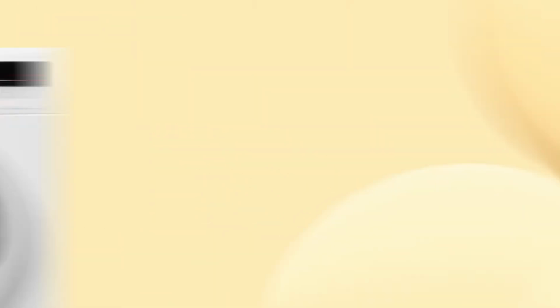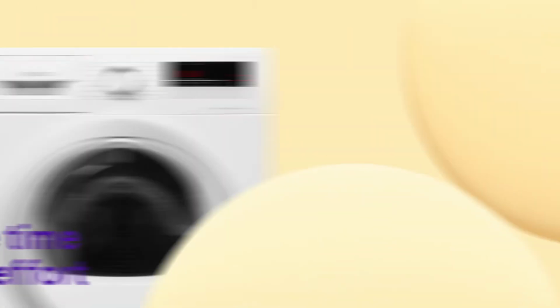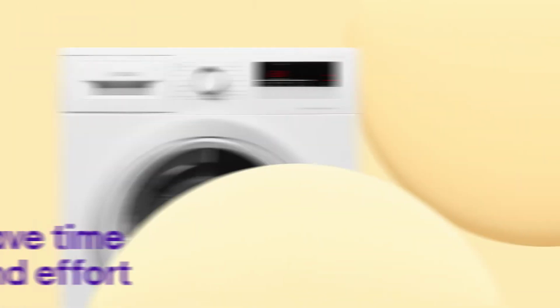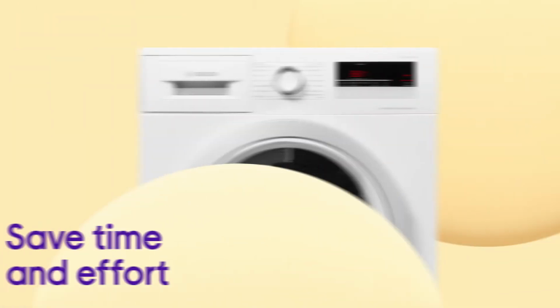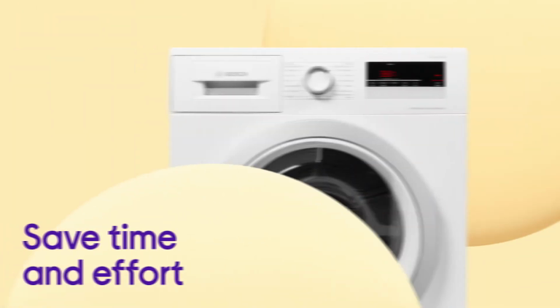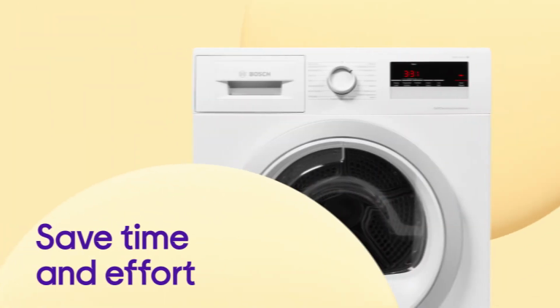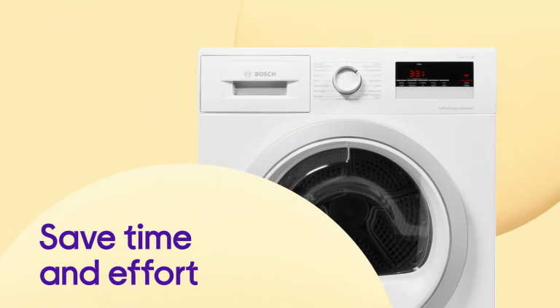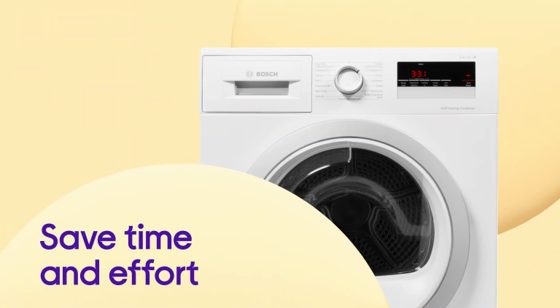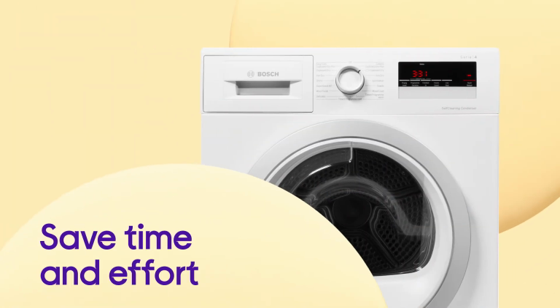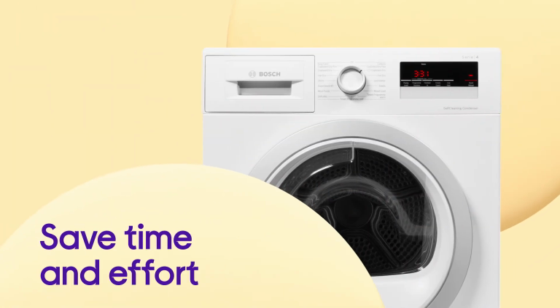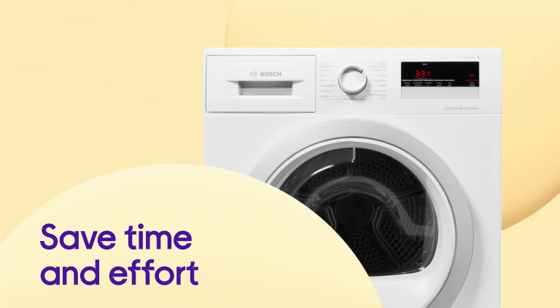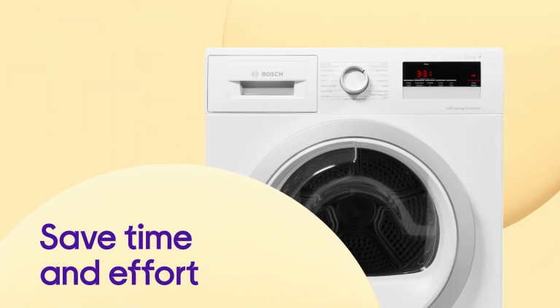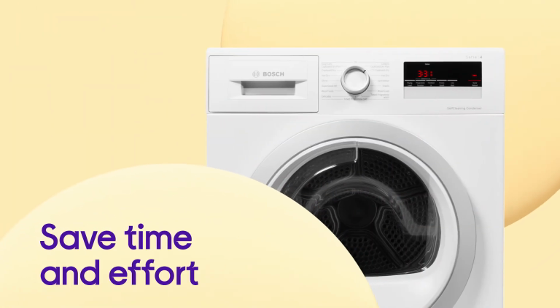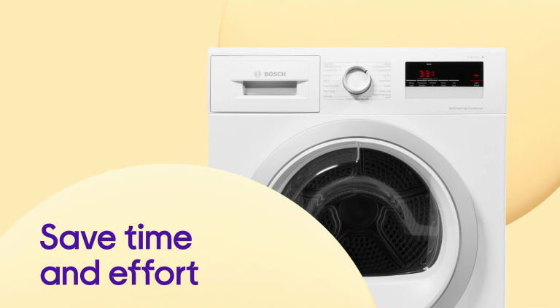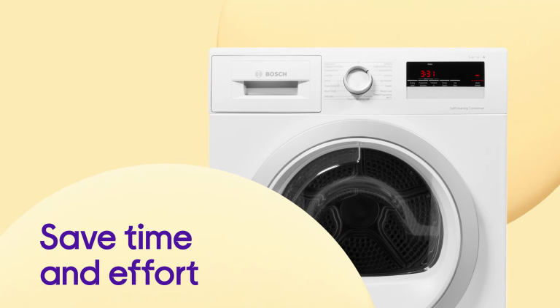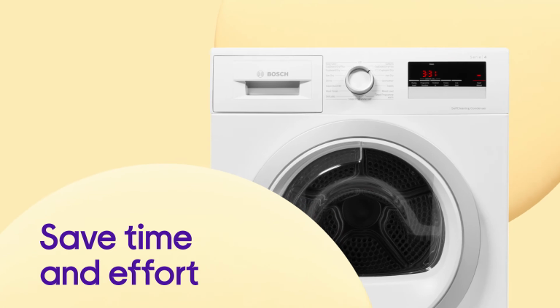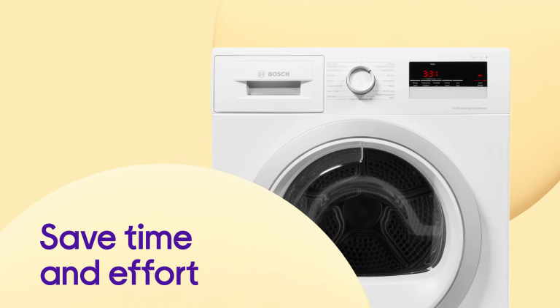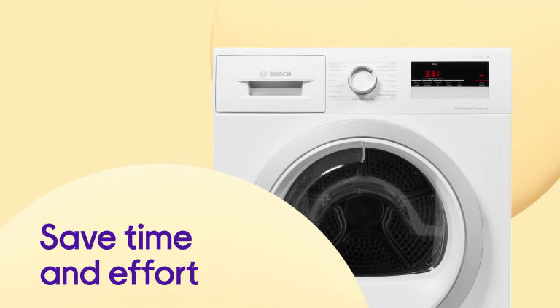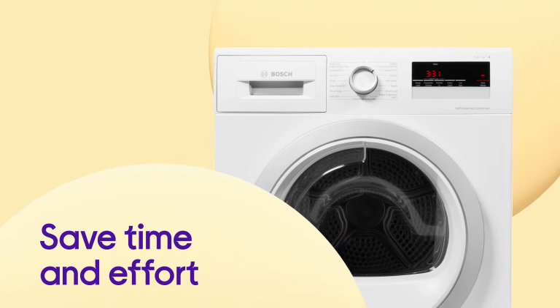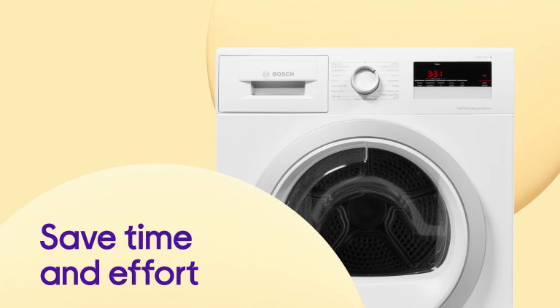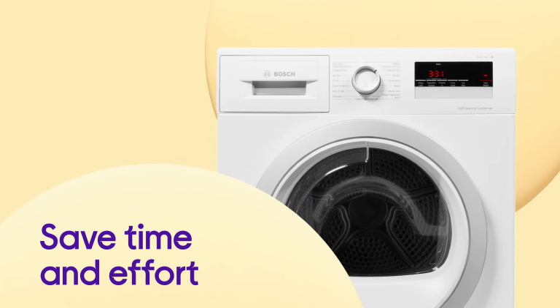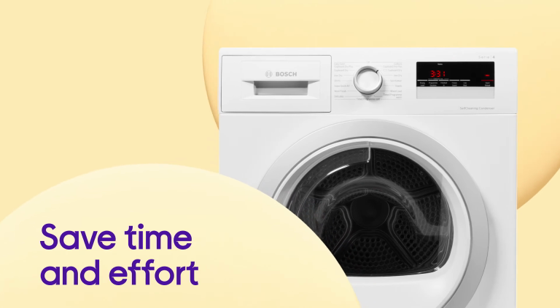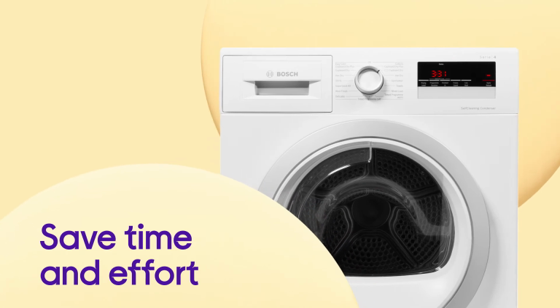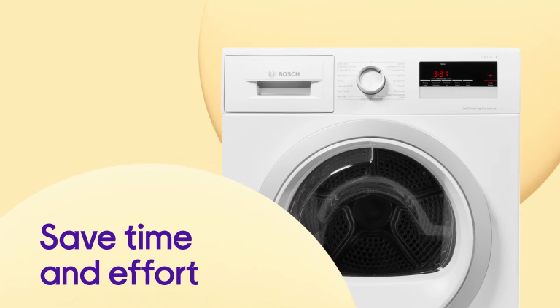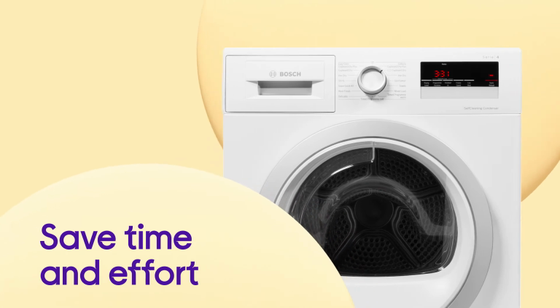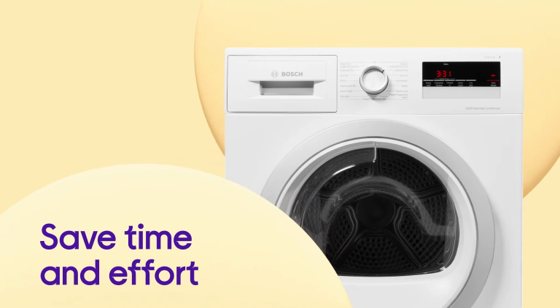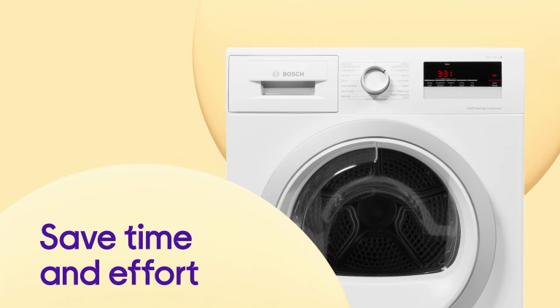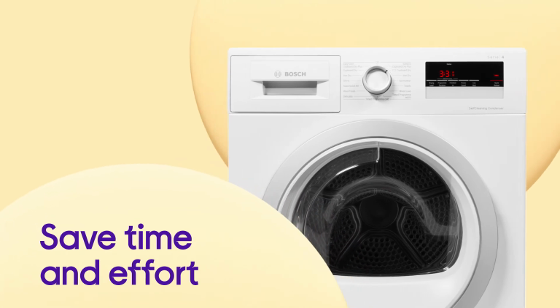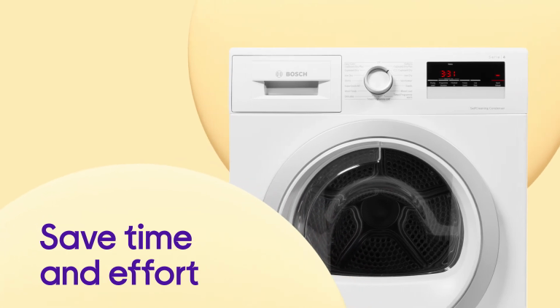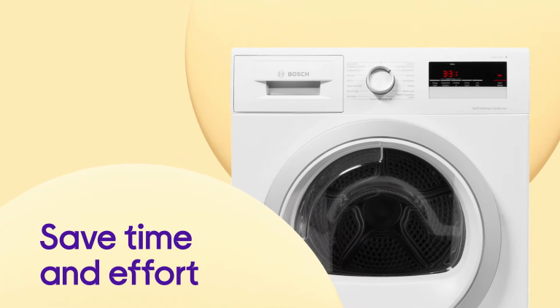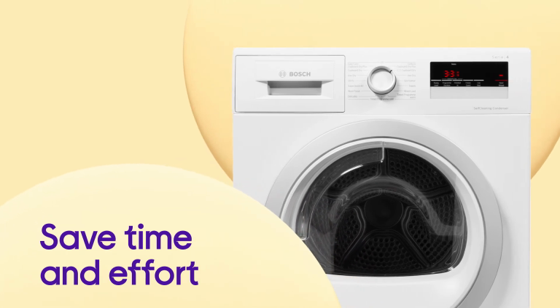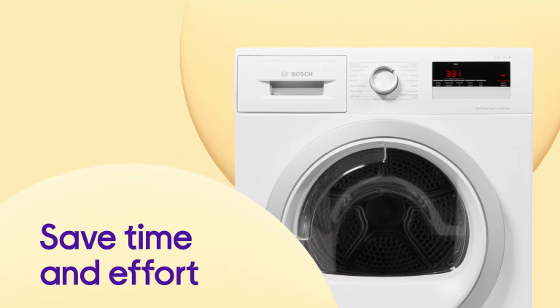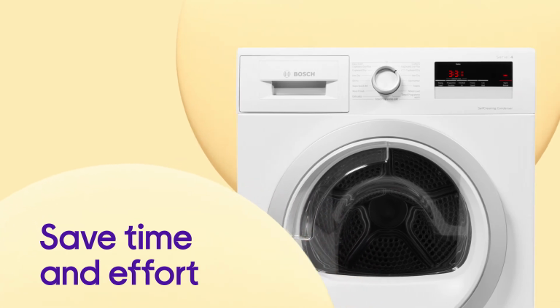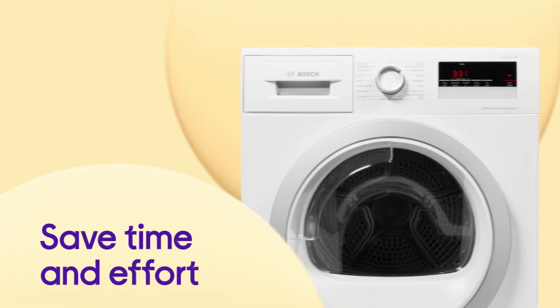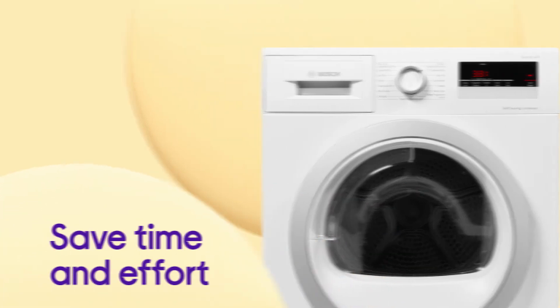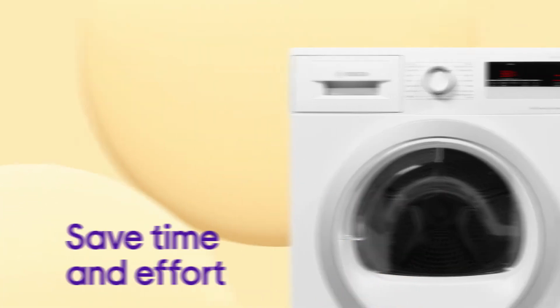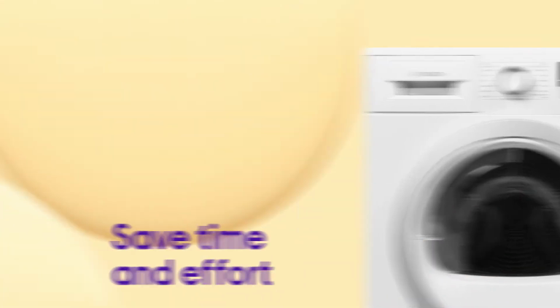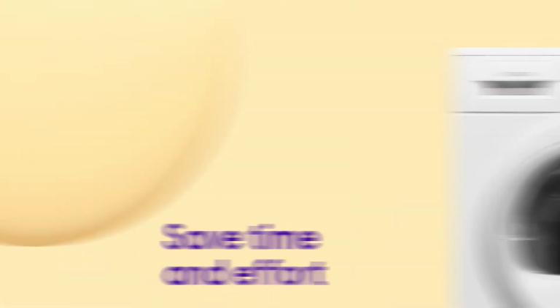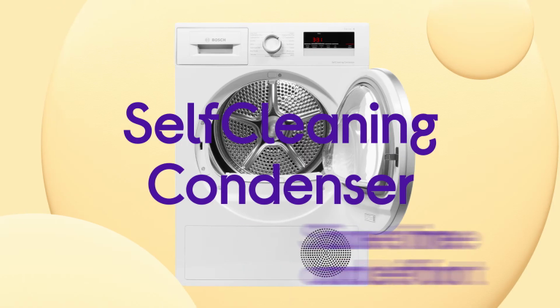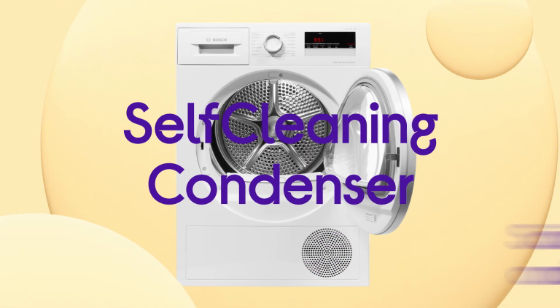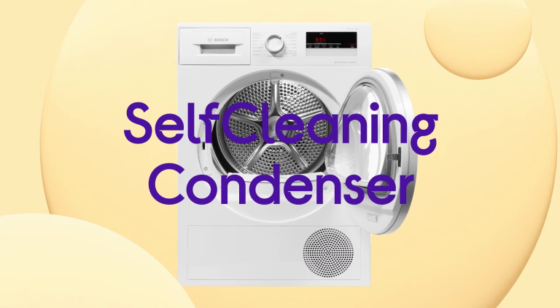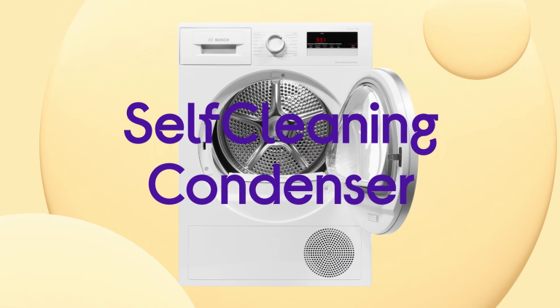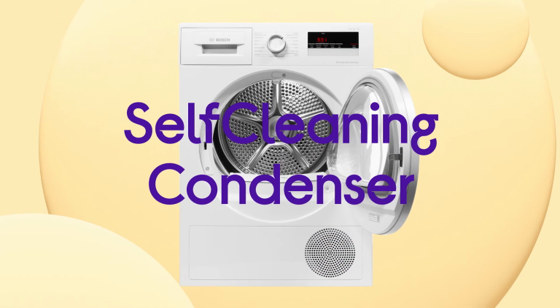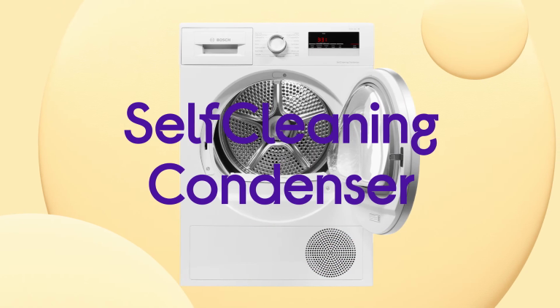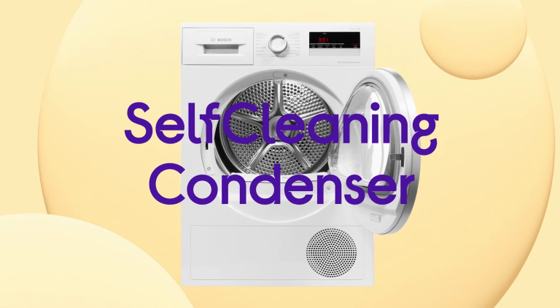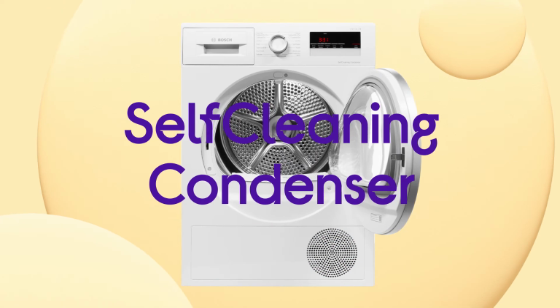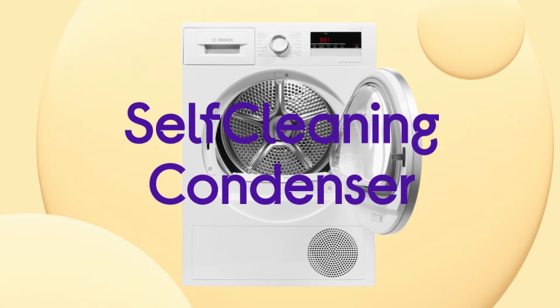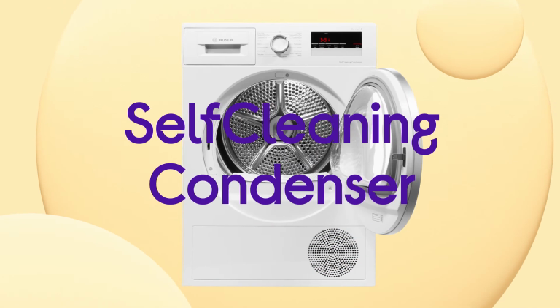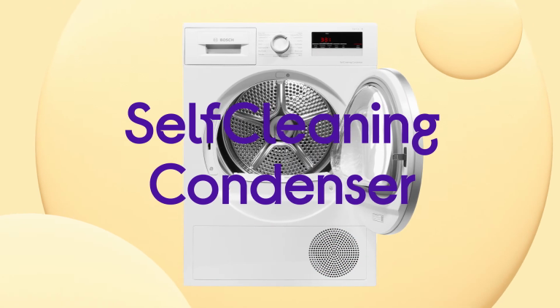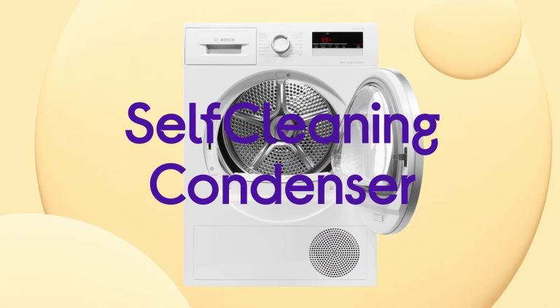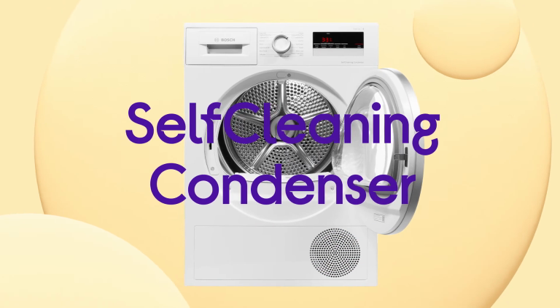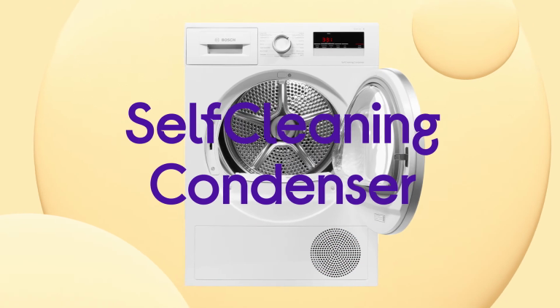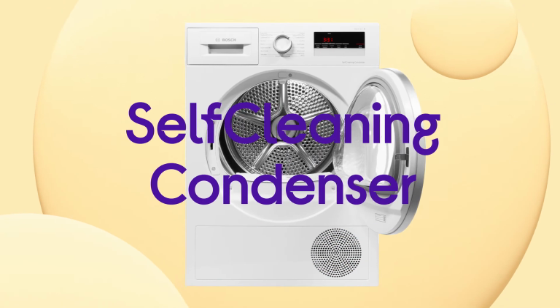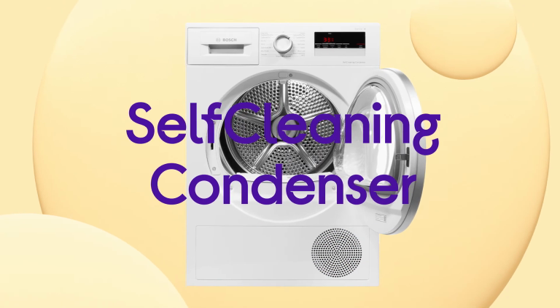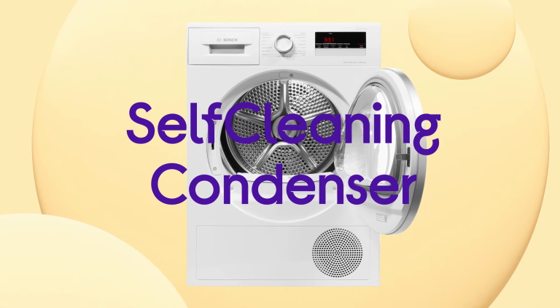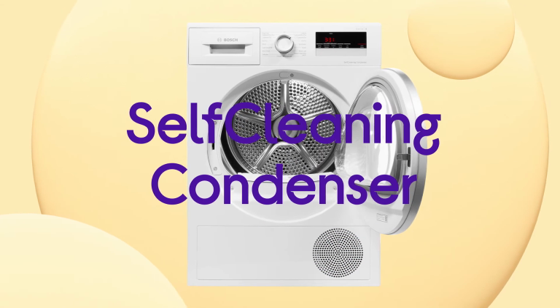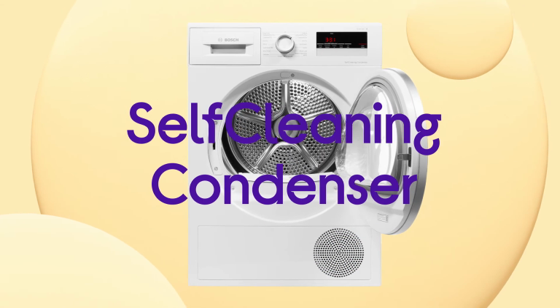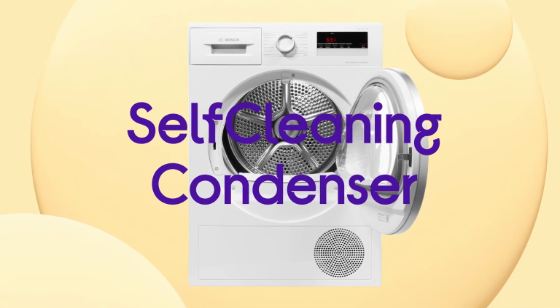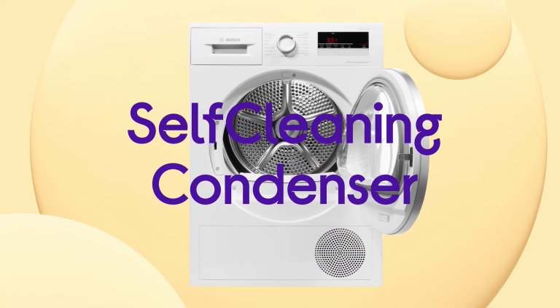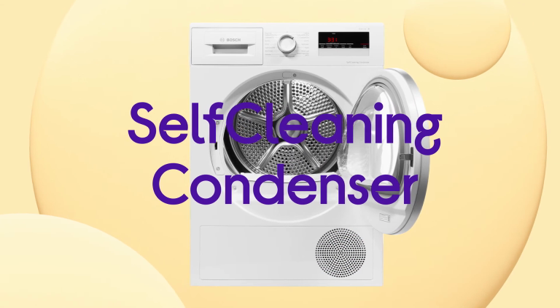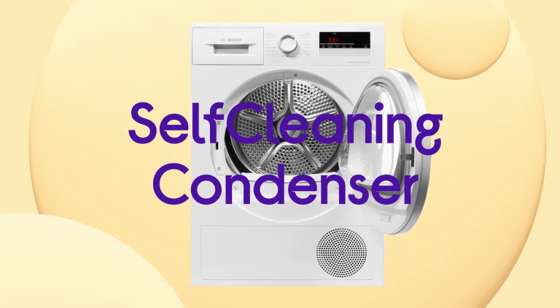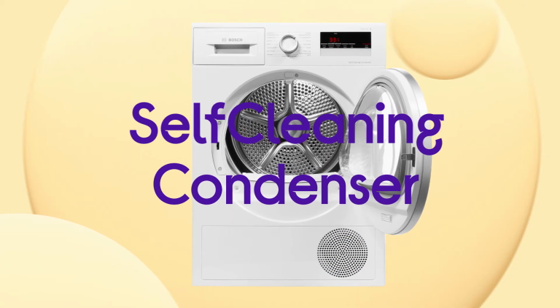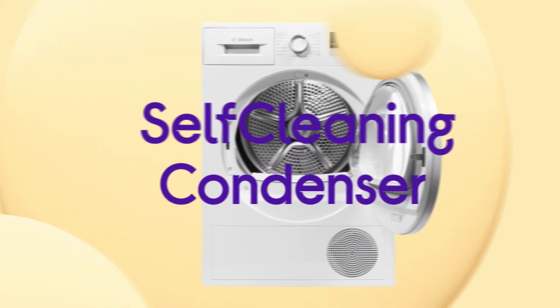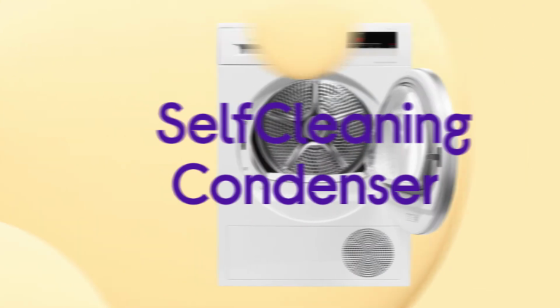Save time and effort when it comes to cleaning, with no manual maintenance required thanks to the self-cleaning condenser.